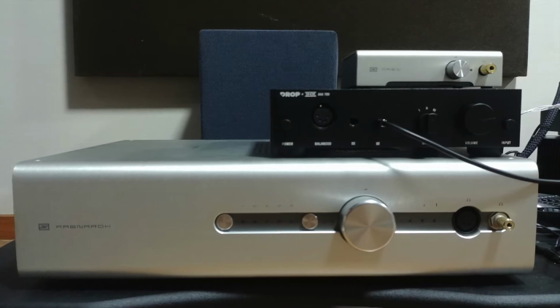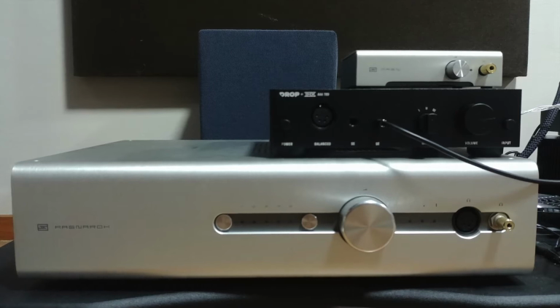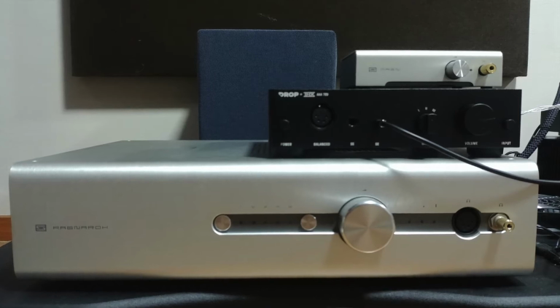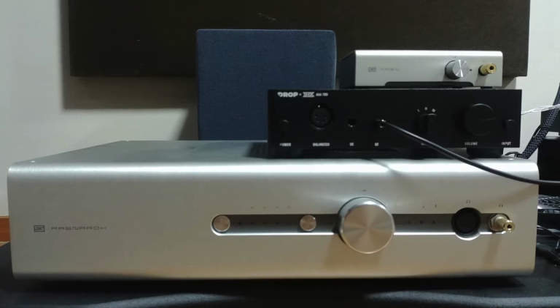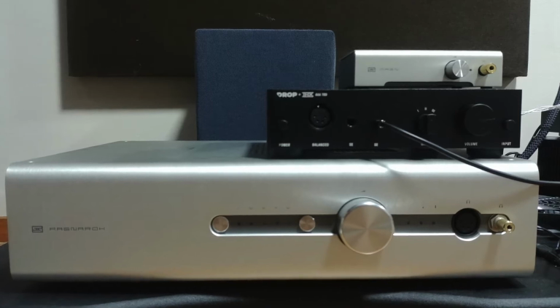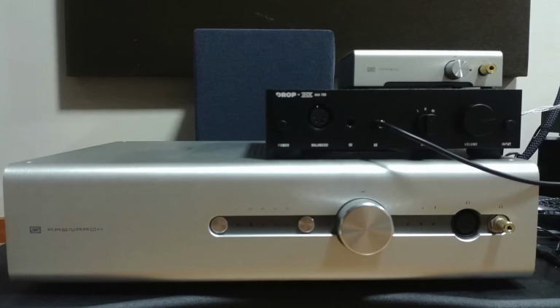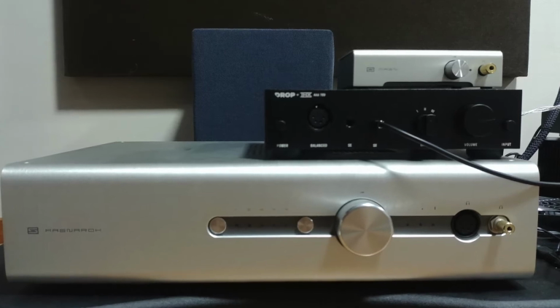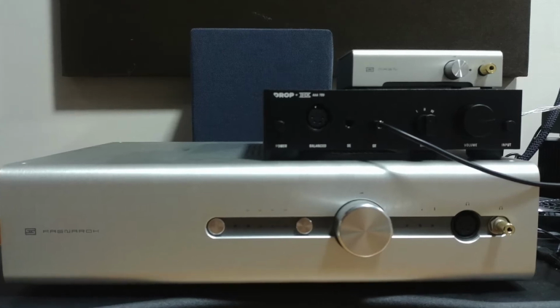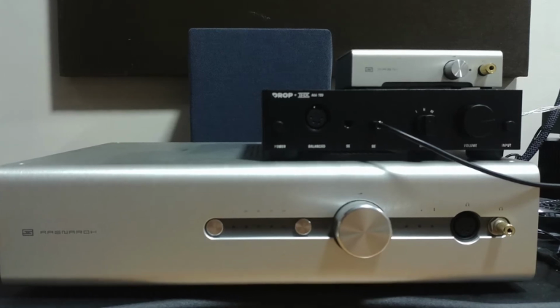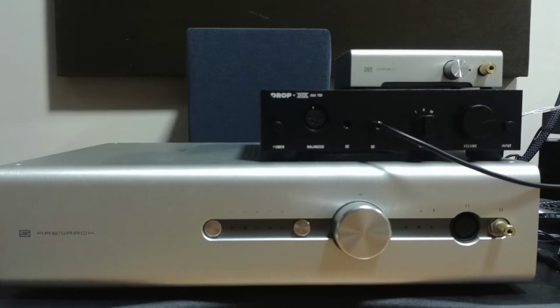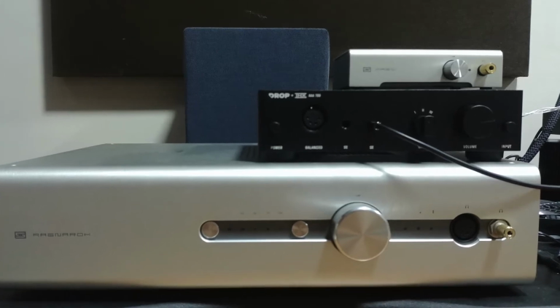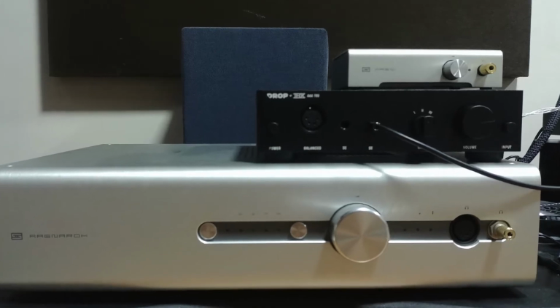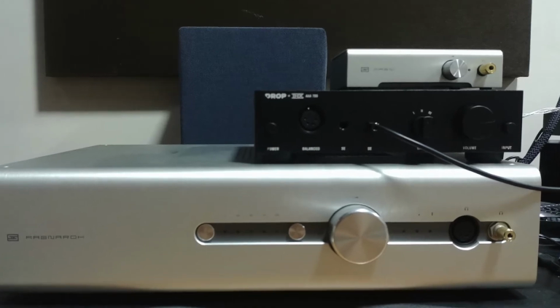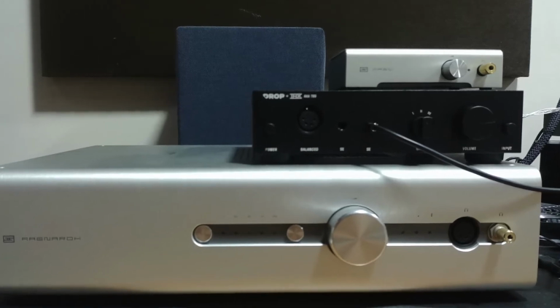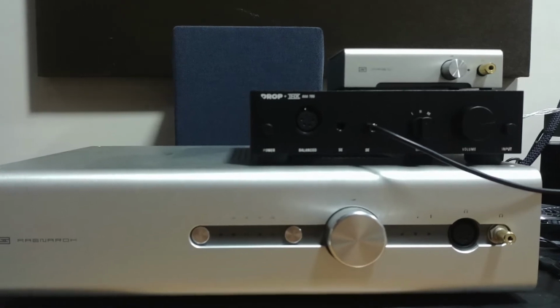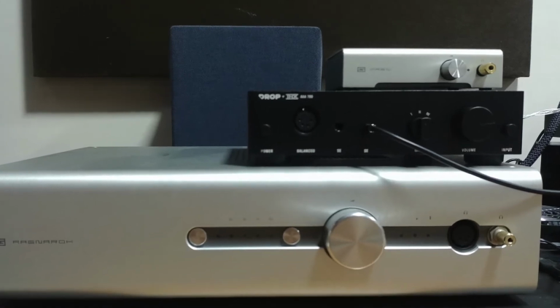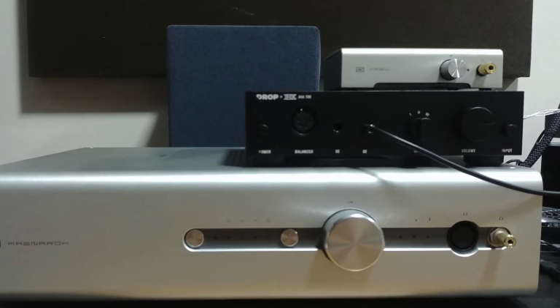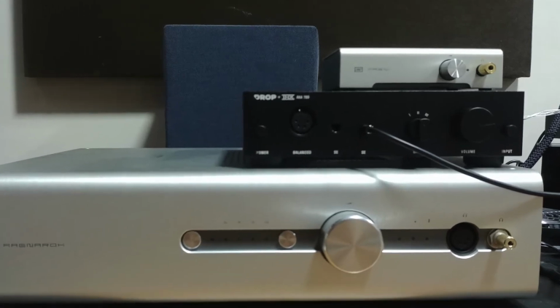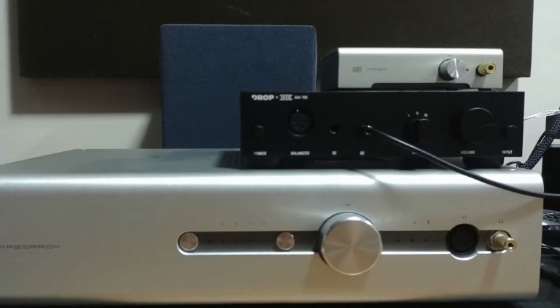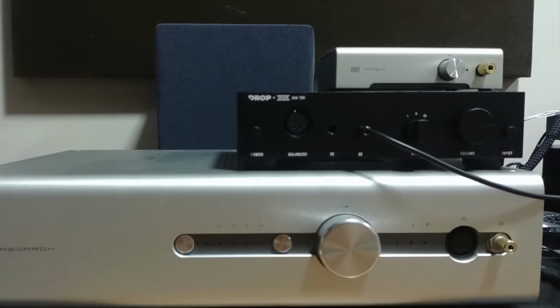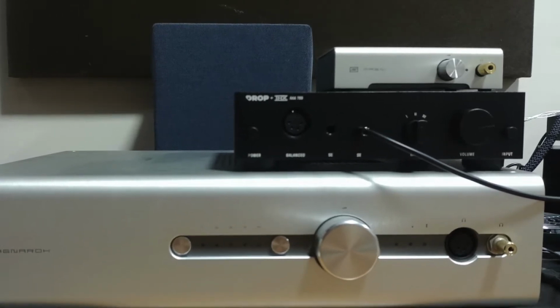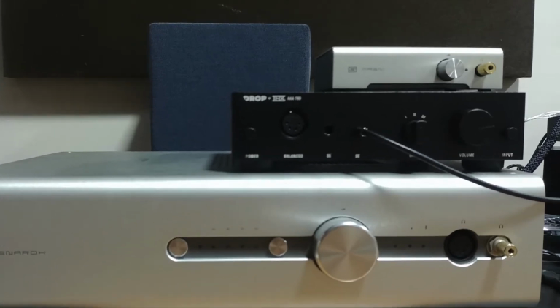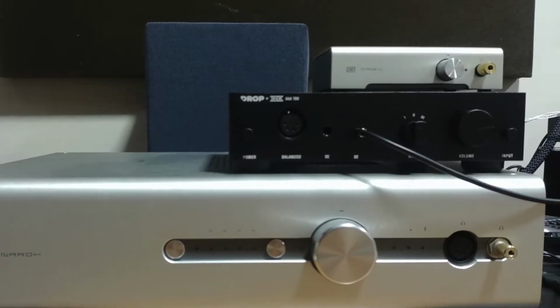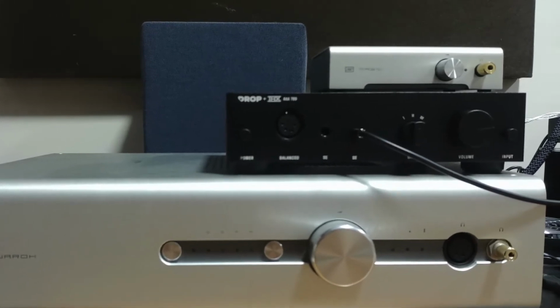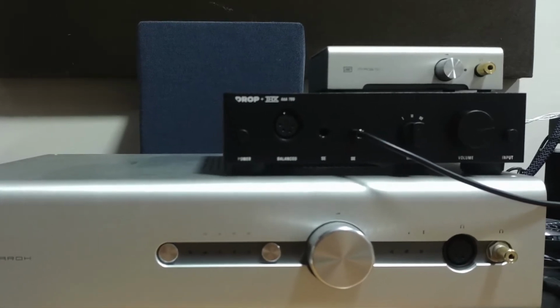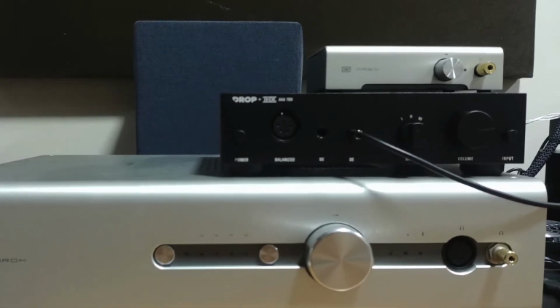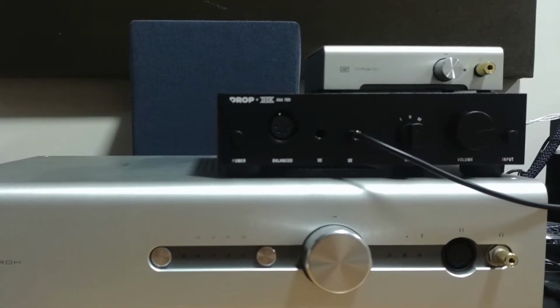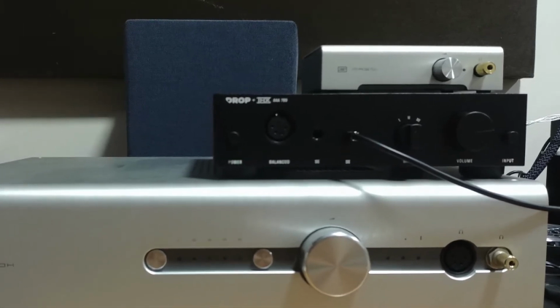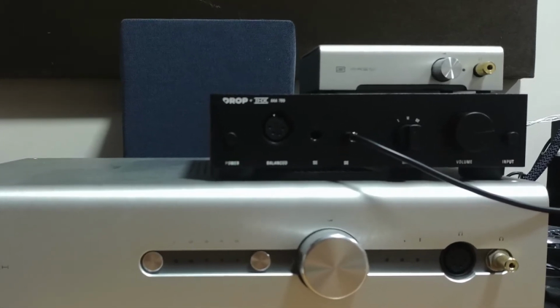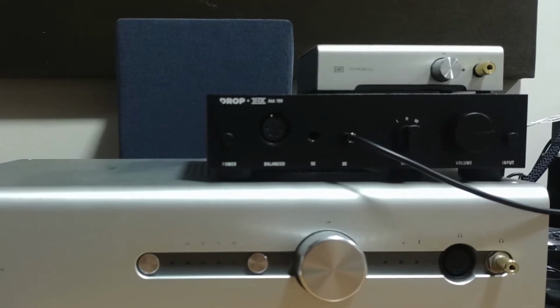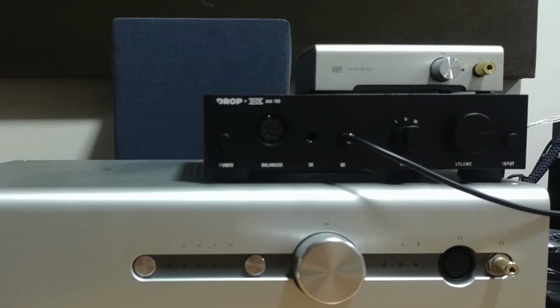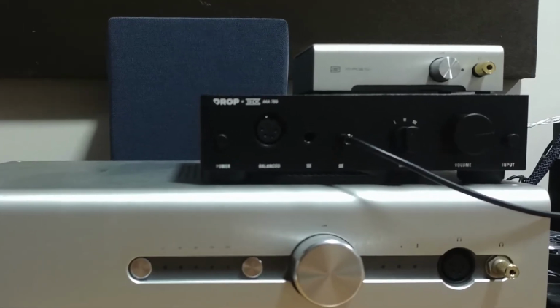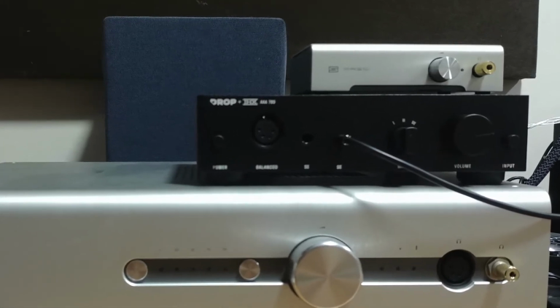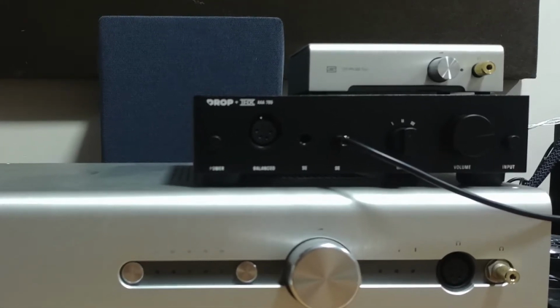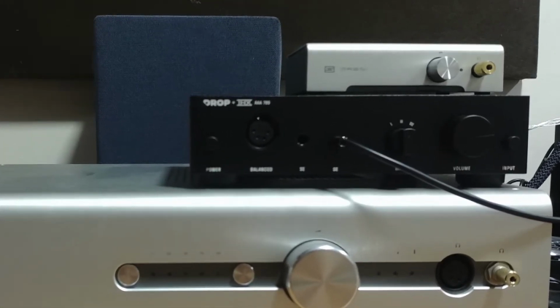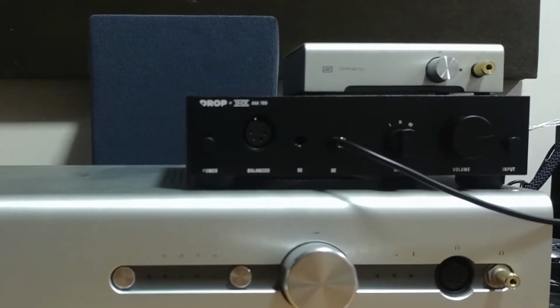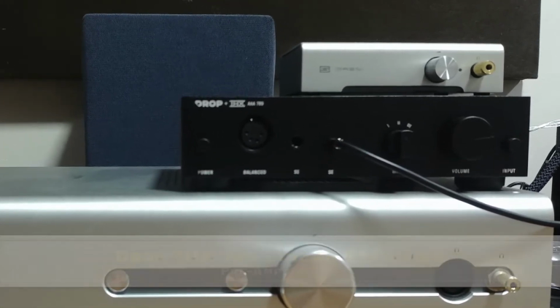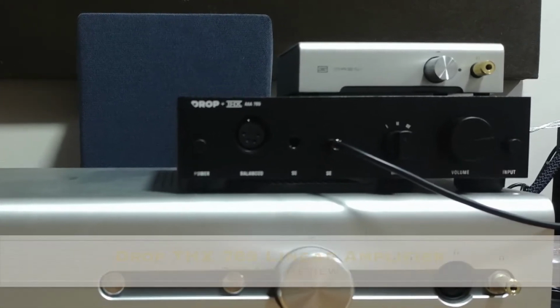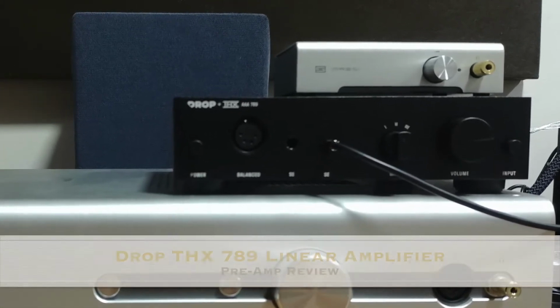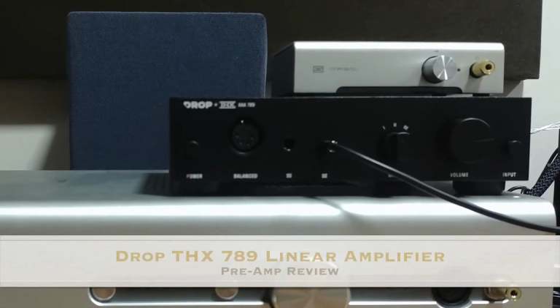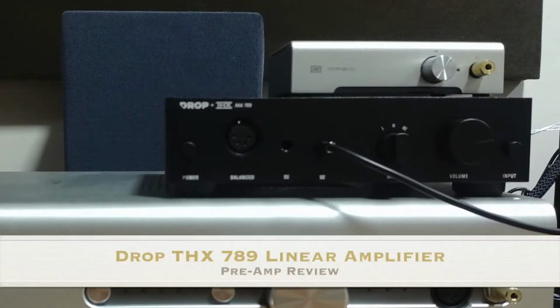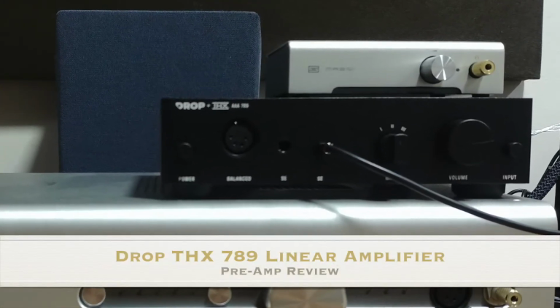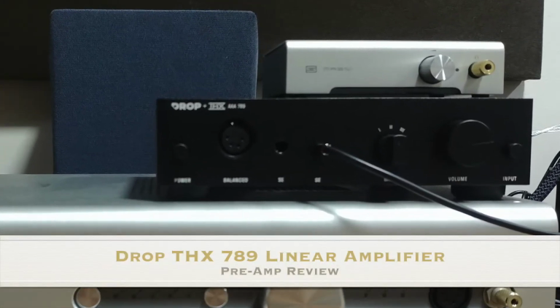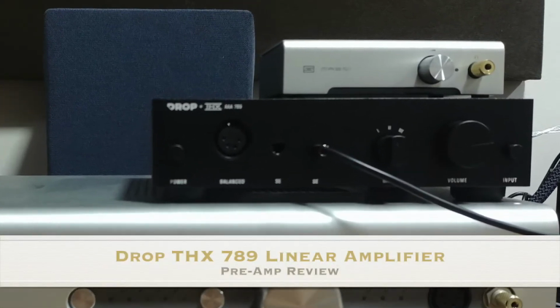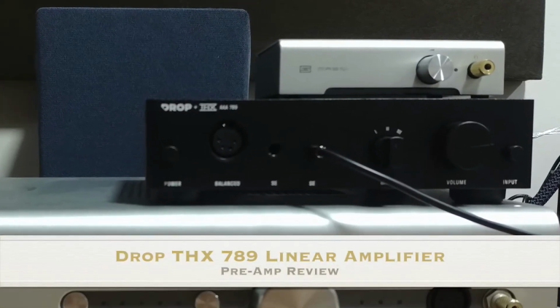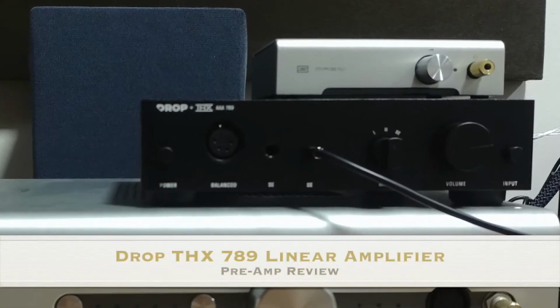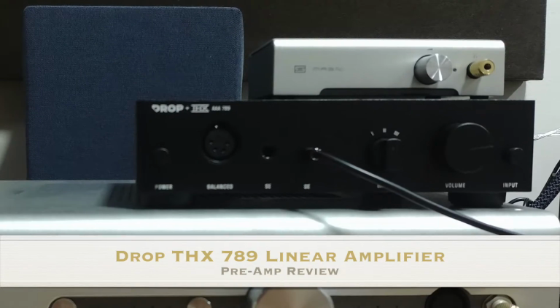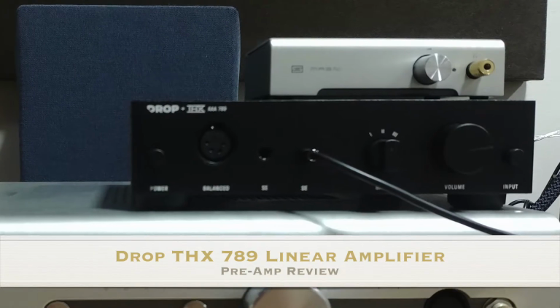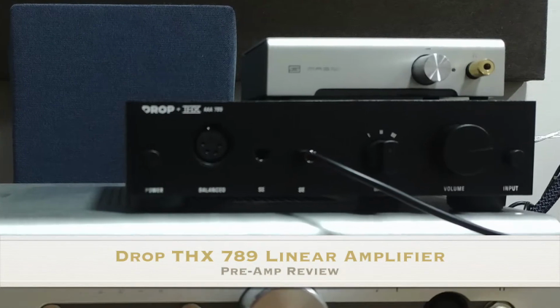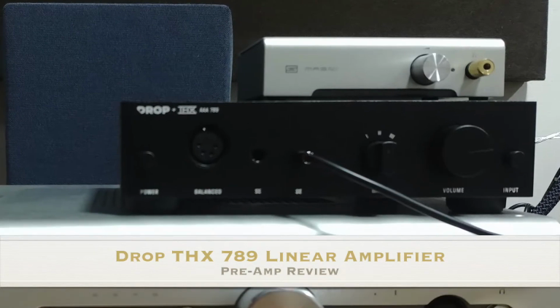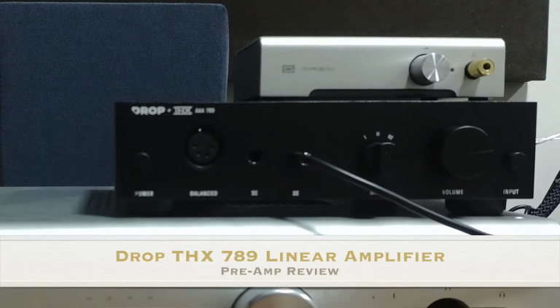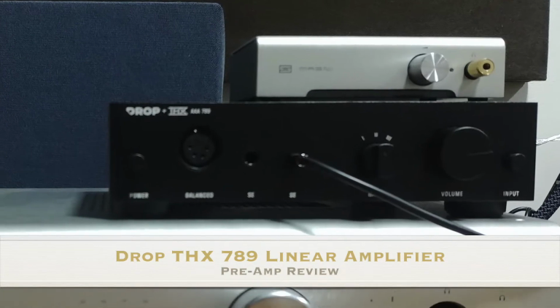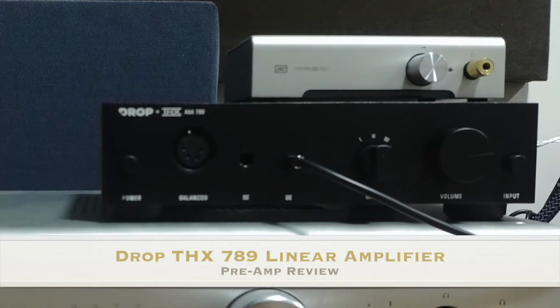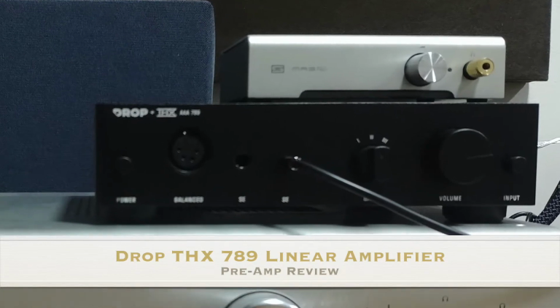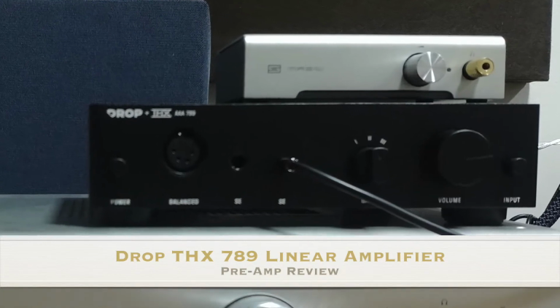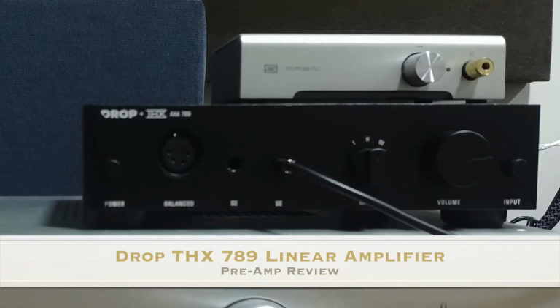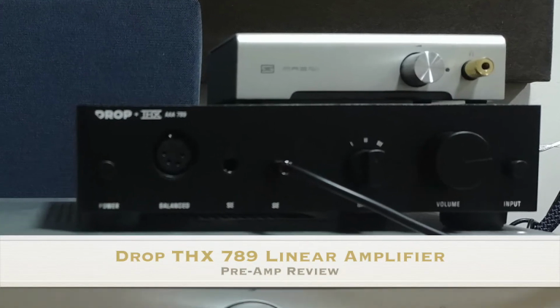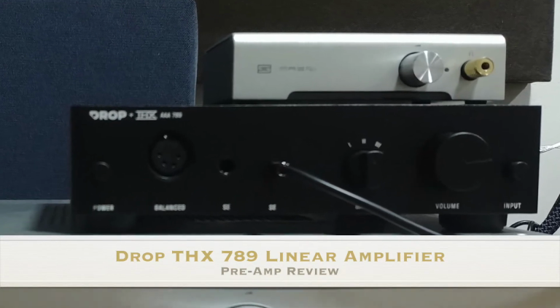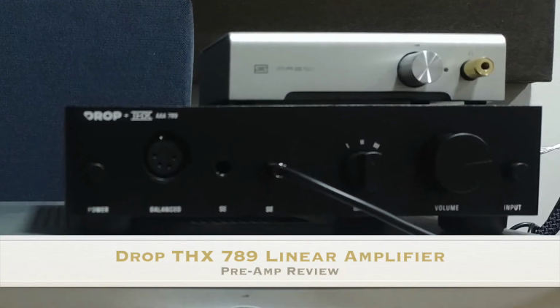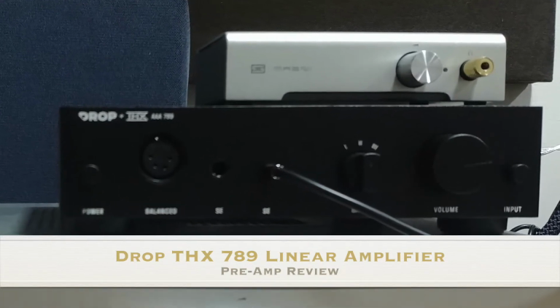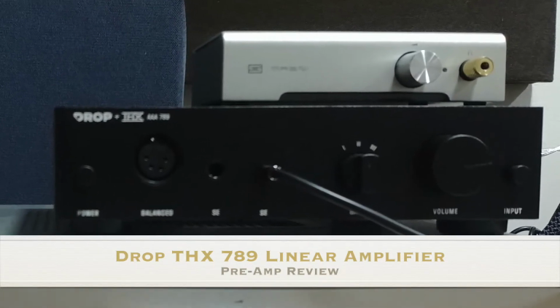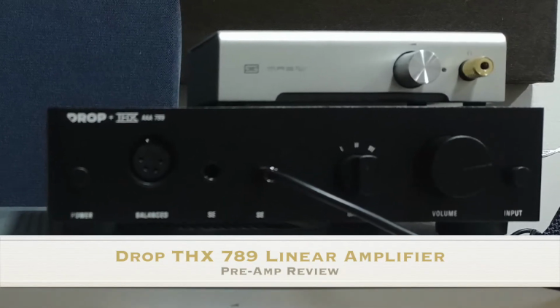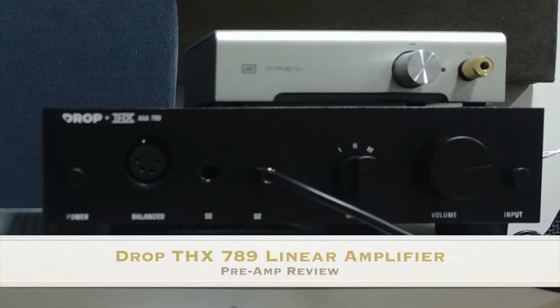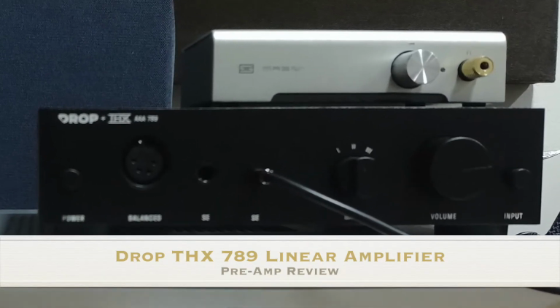Hi guys, this is the Audifool and for today we're going to review the DROP THX 789 linear amplifier.